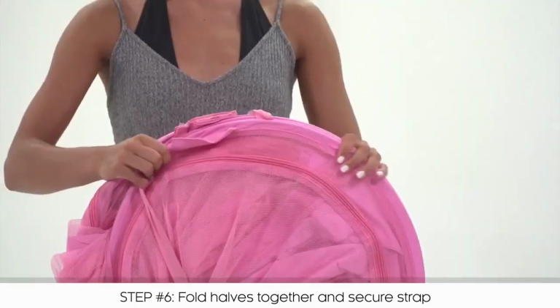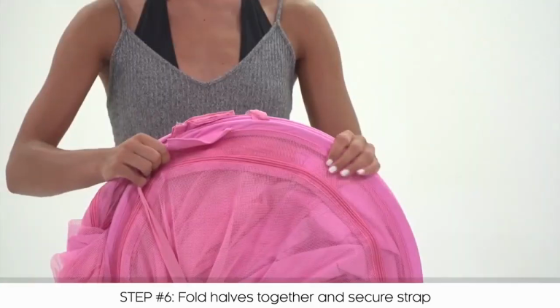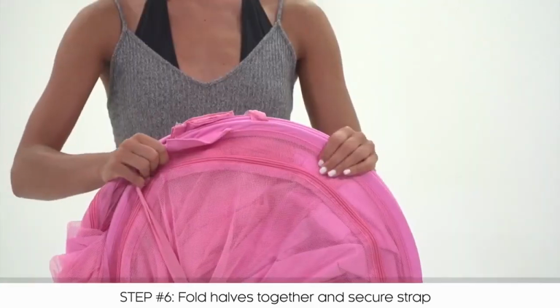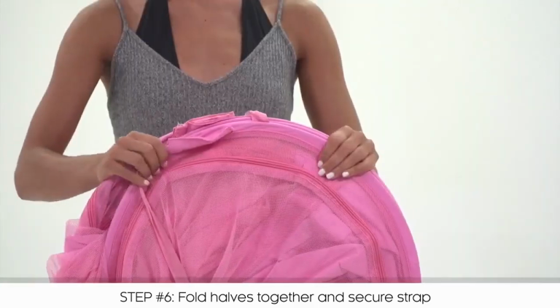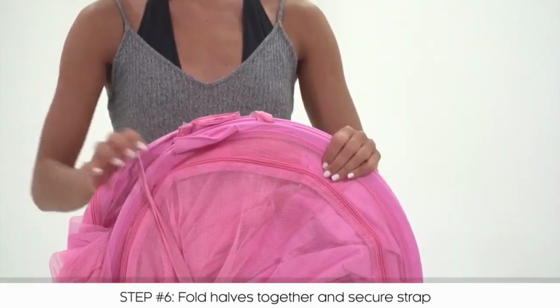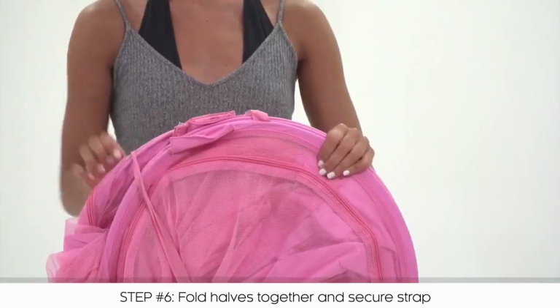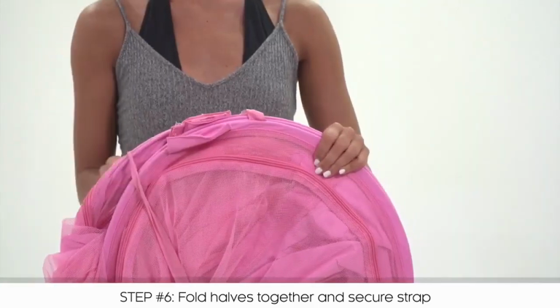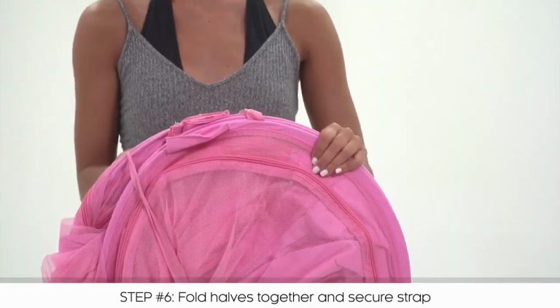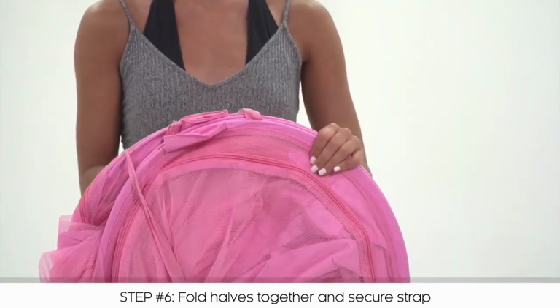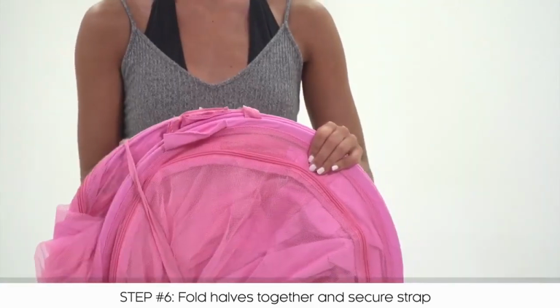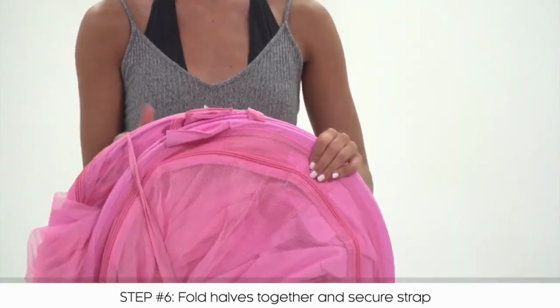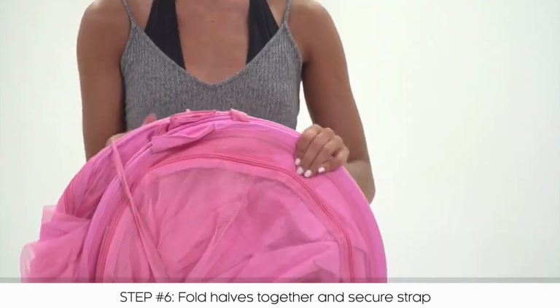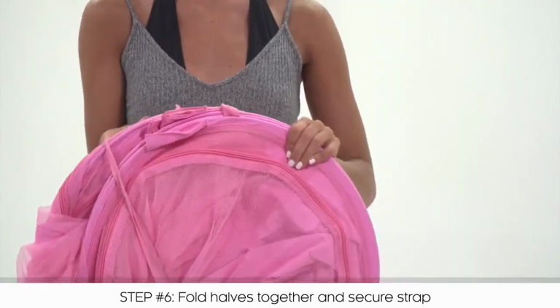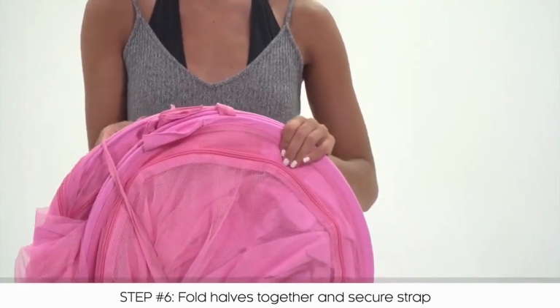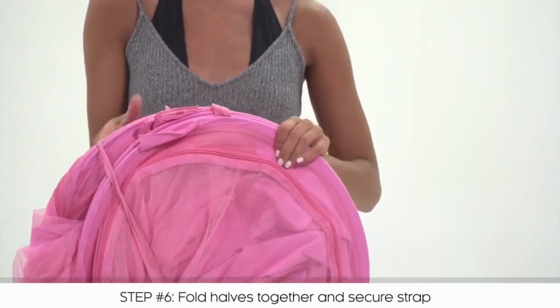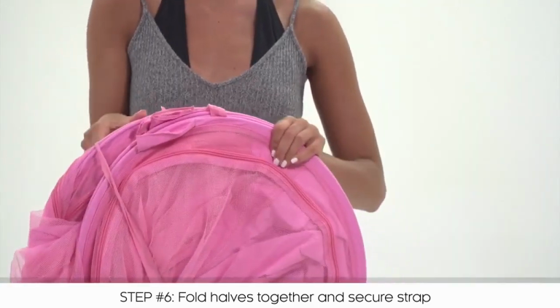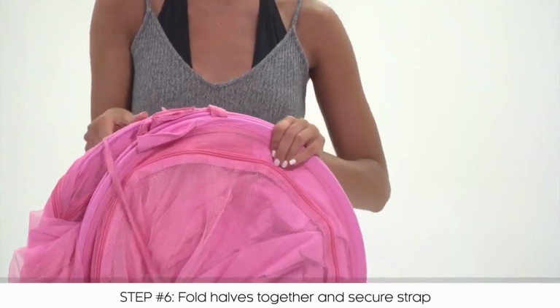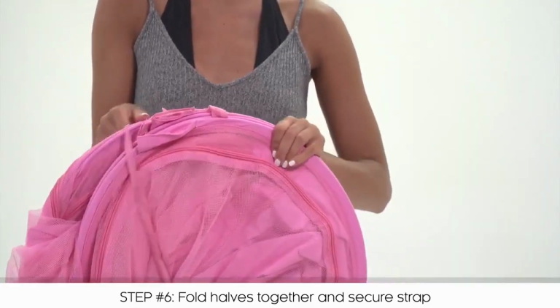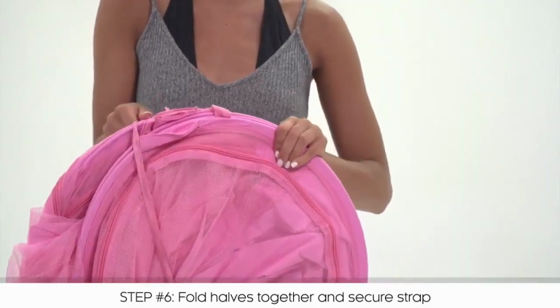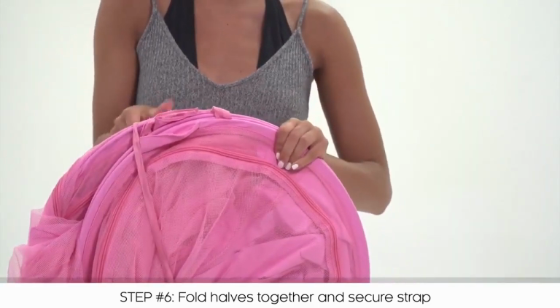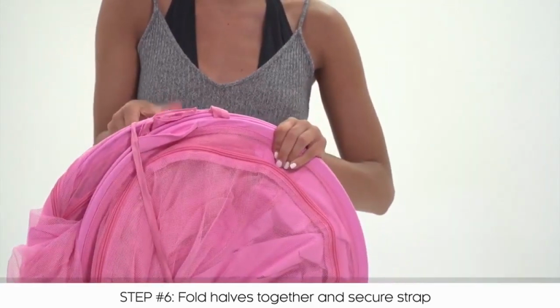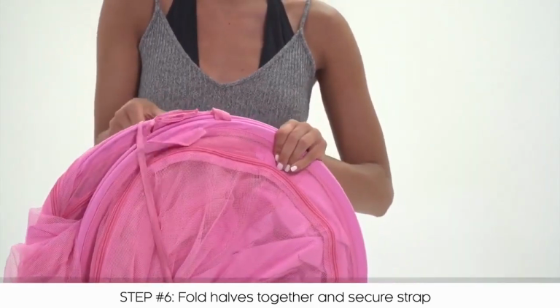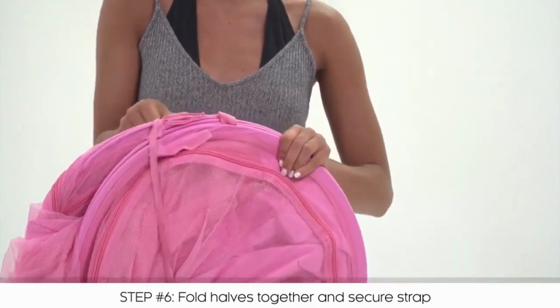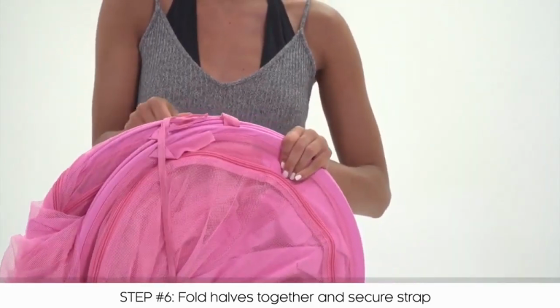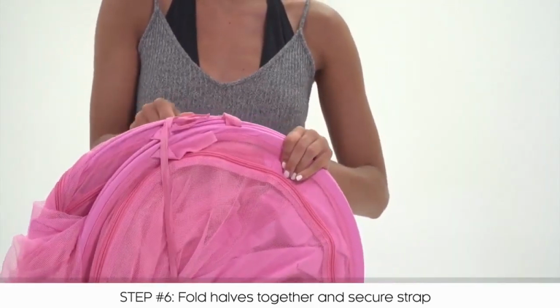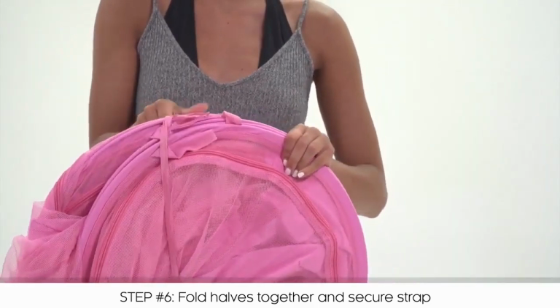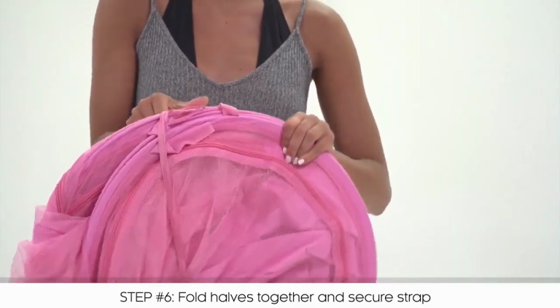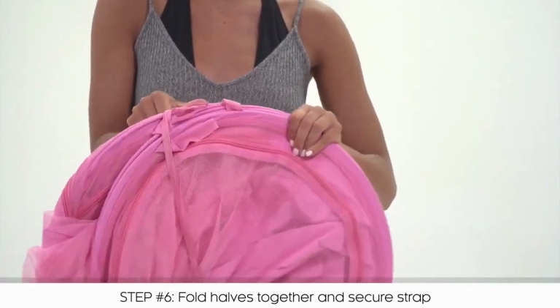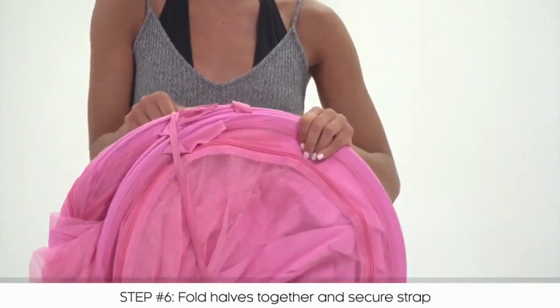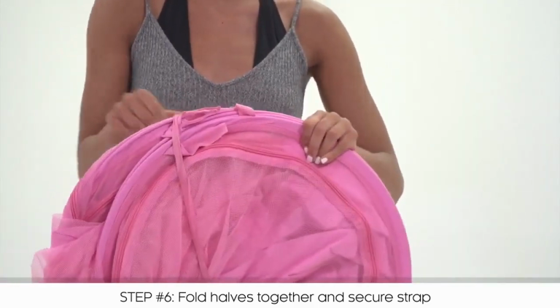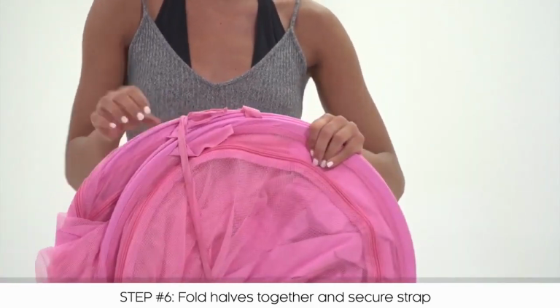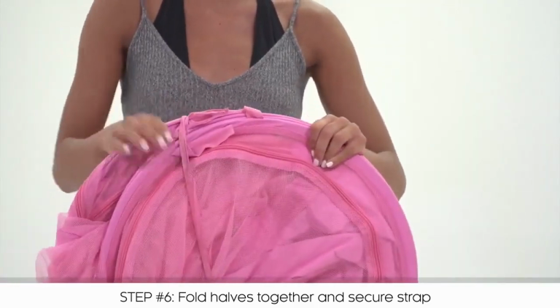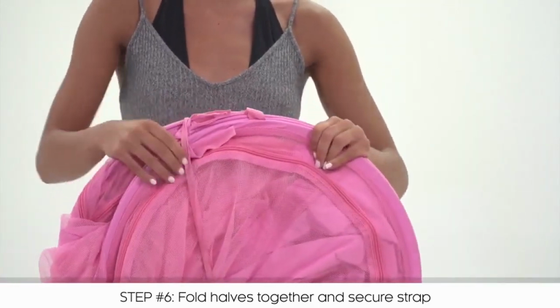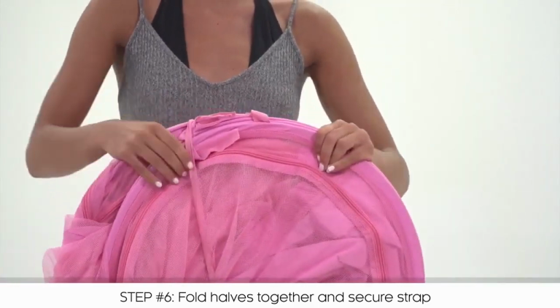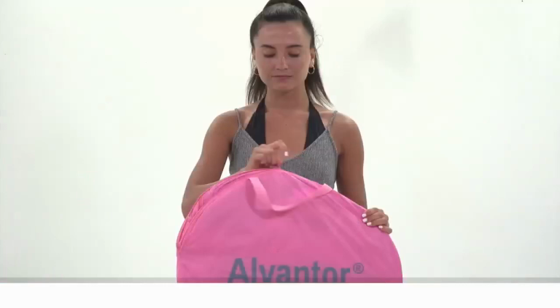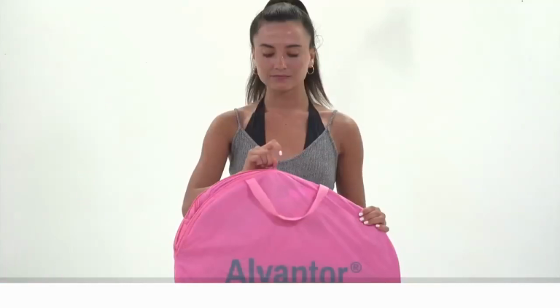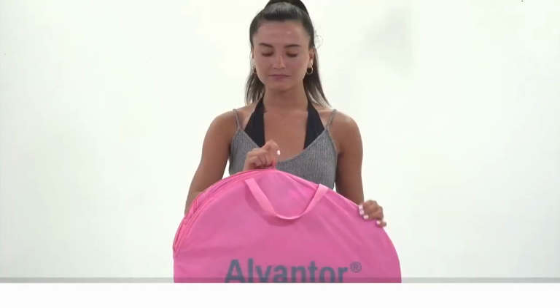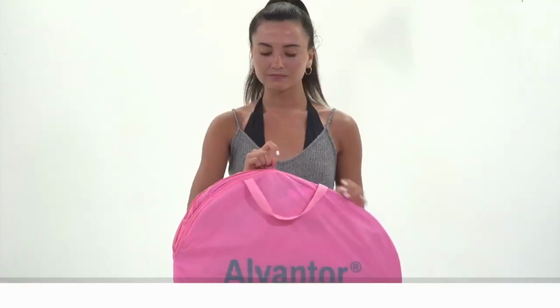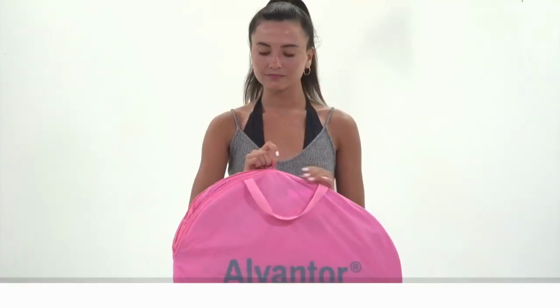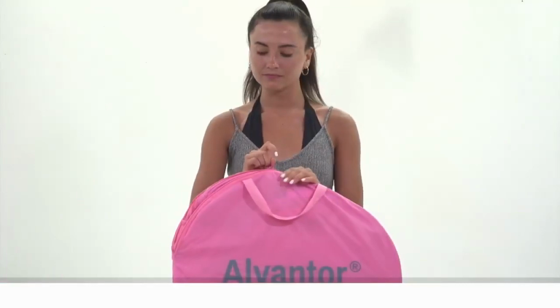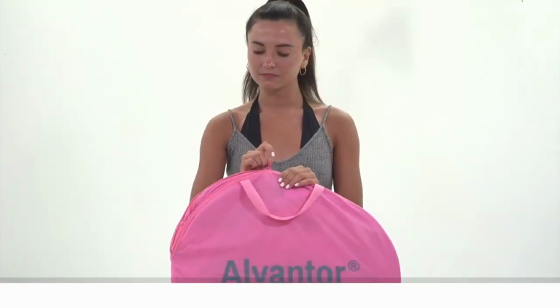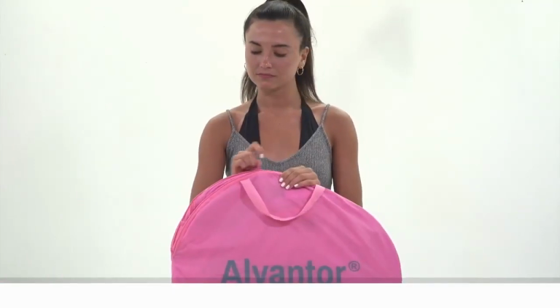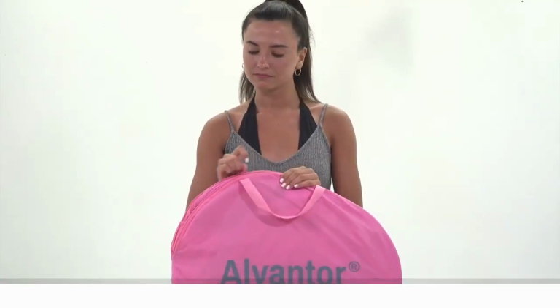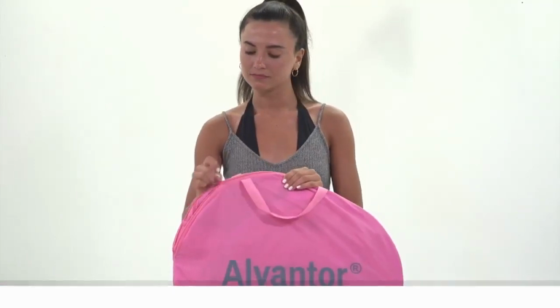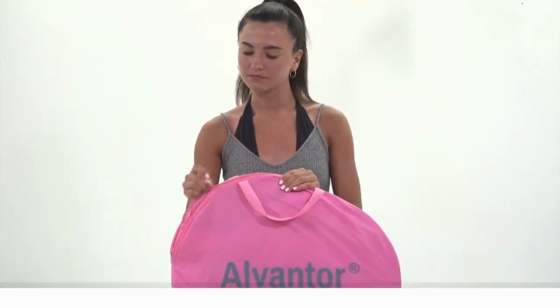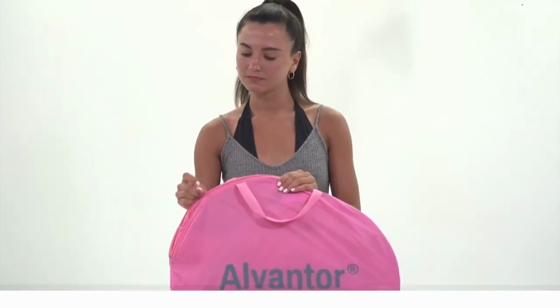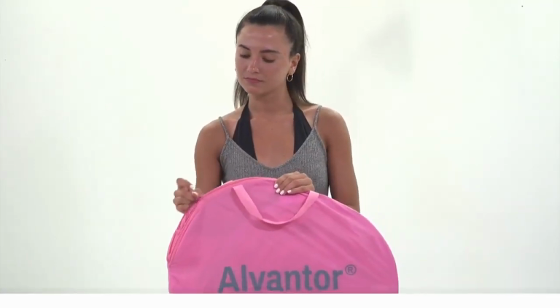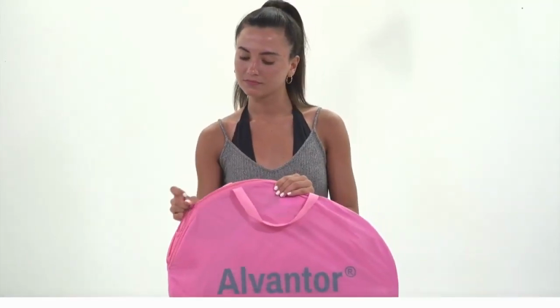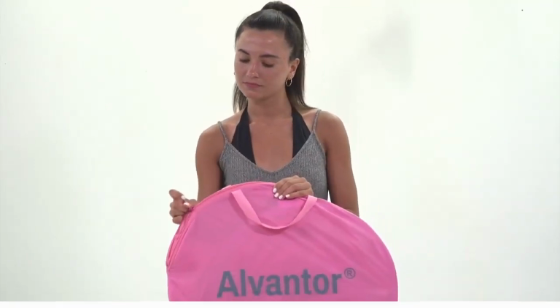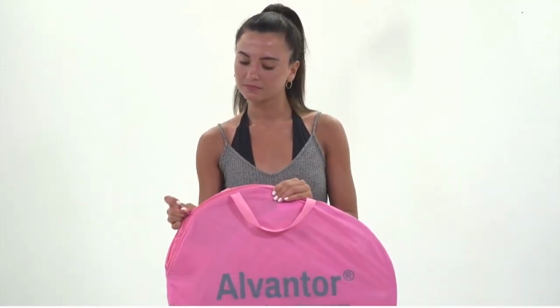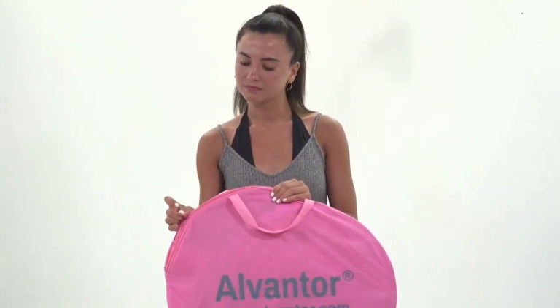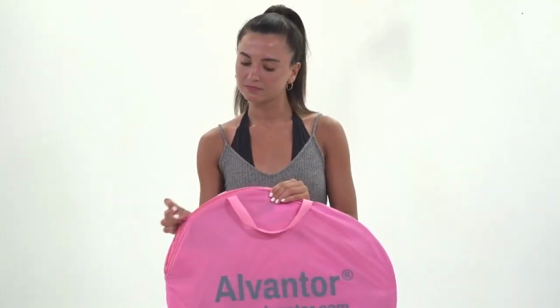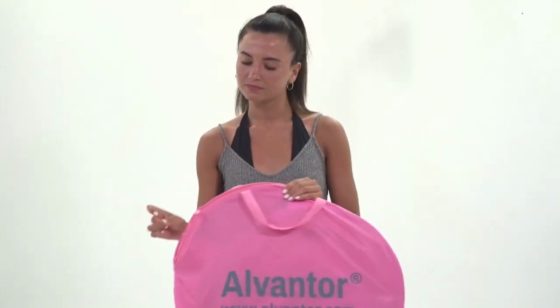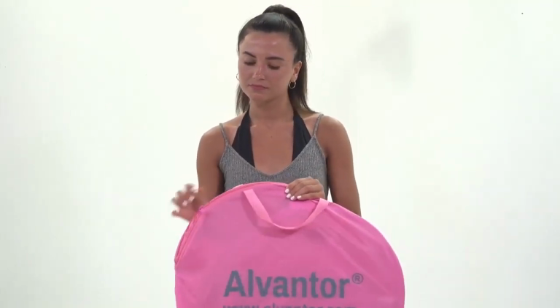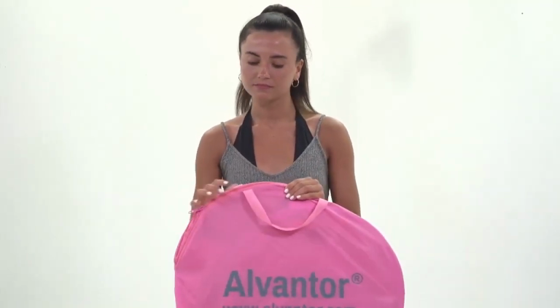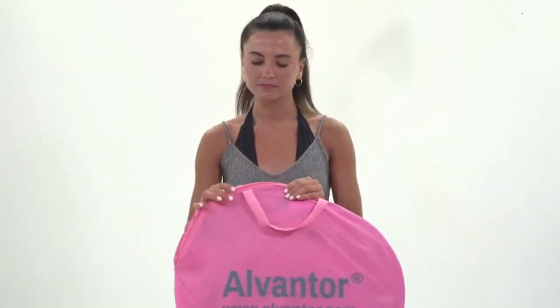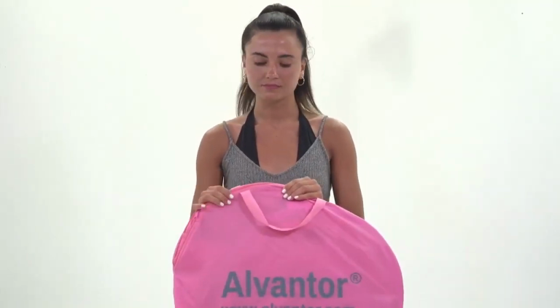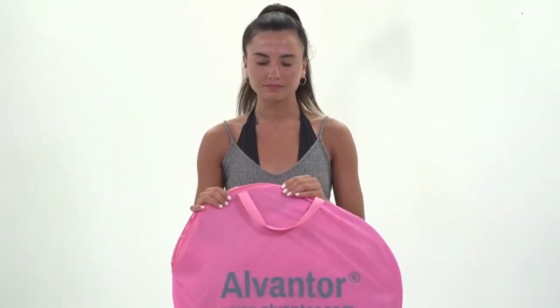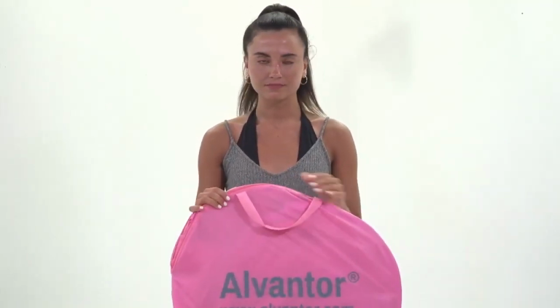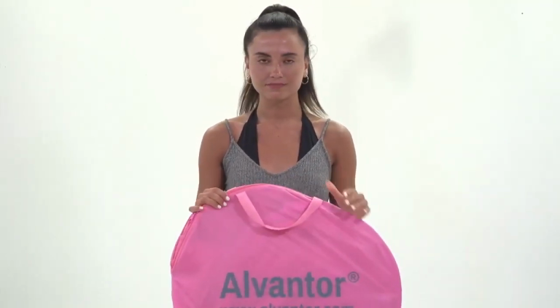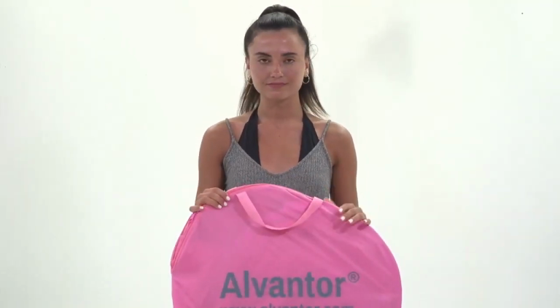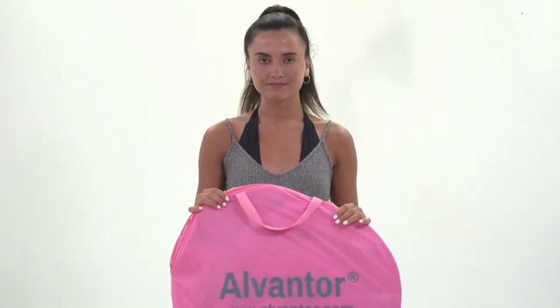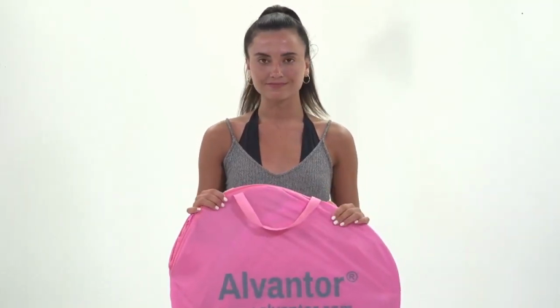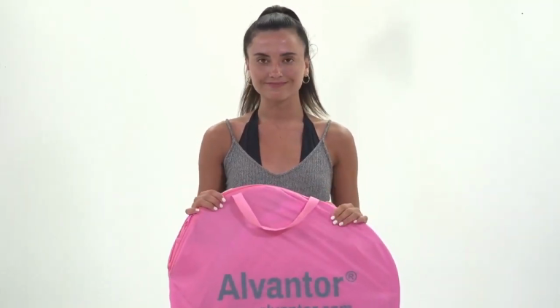Slide the holding band over the tent to help keep its shape, then slide your tent into the convenient carrying bag.